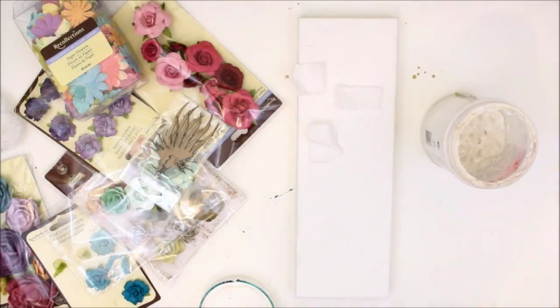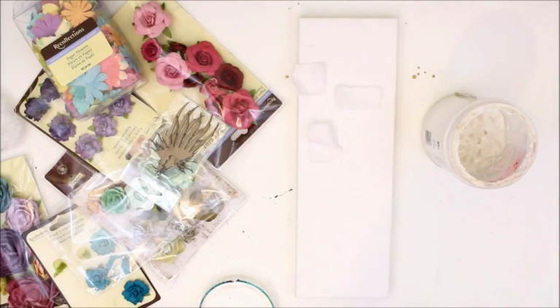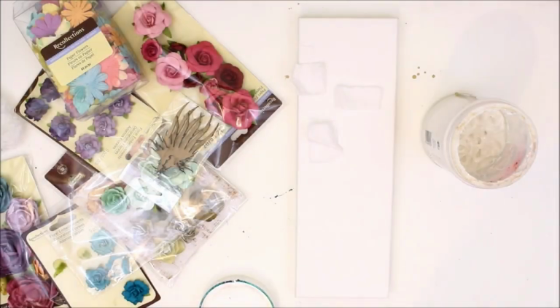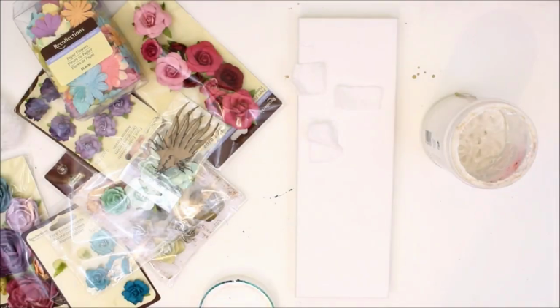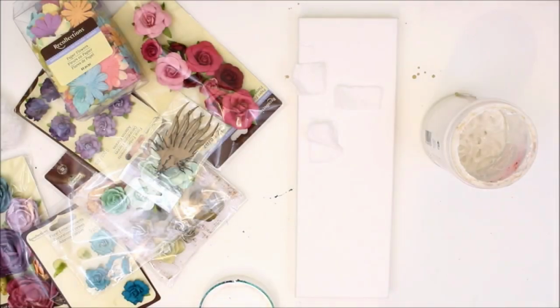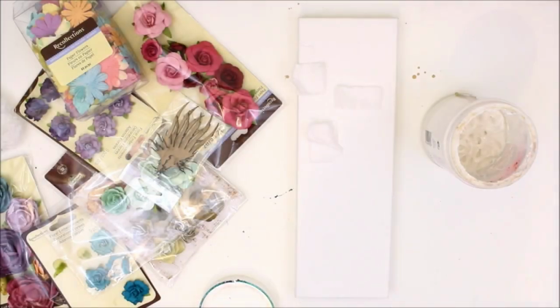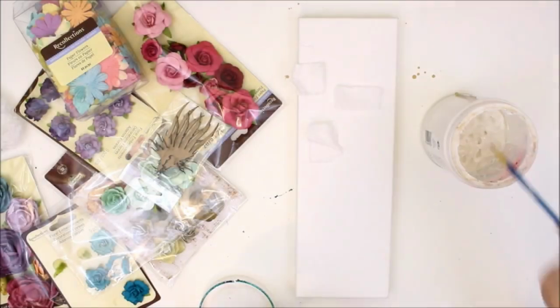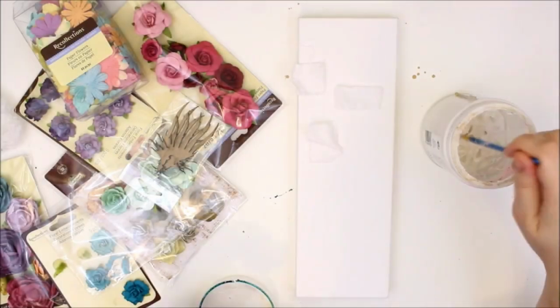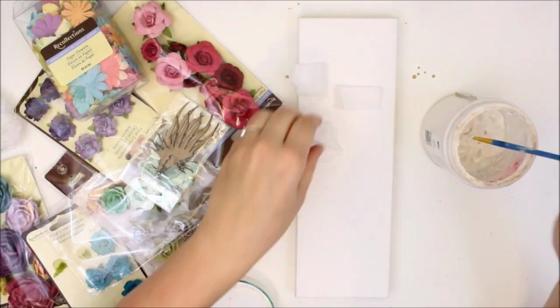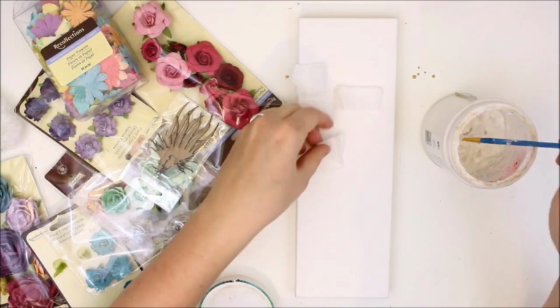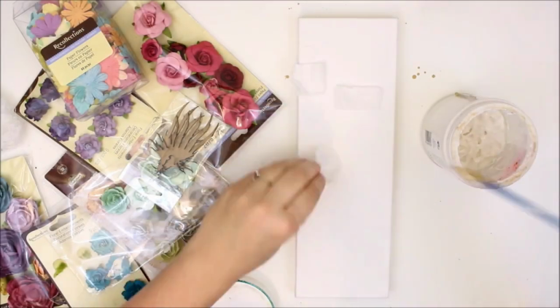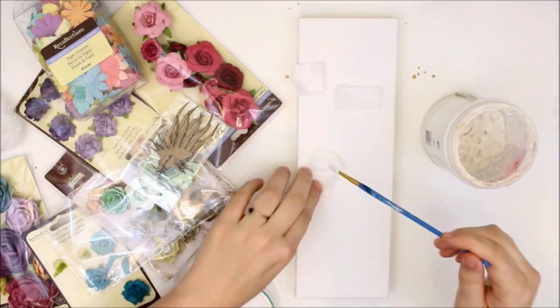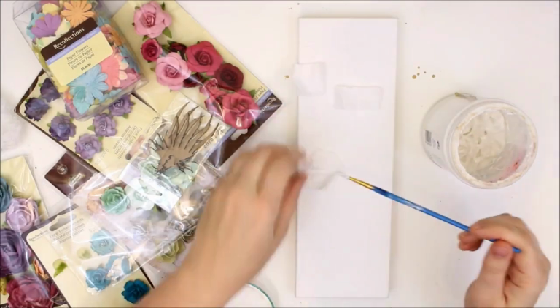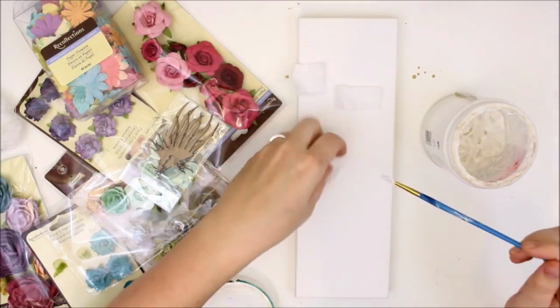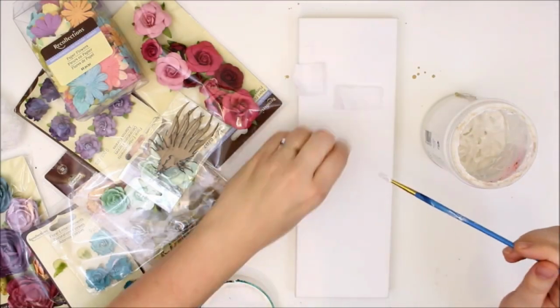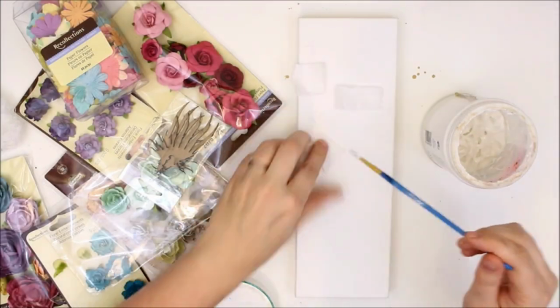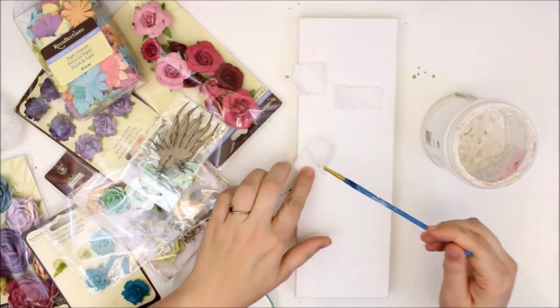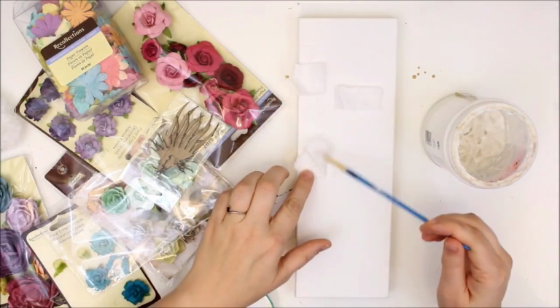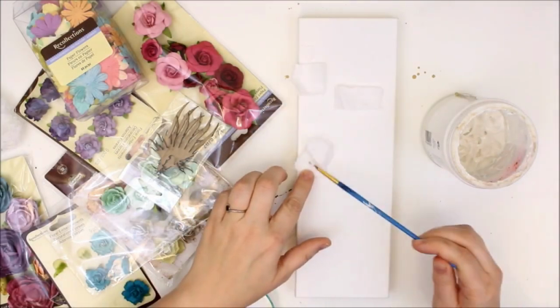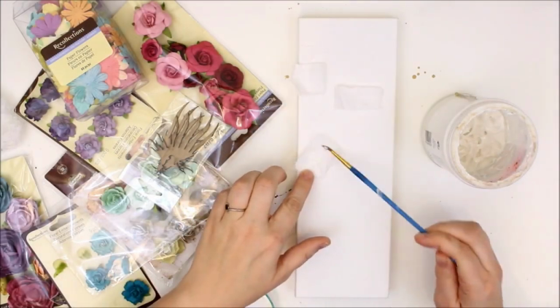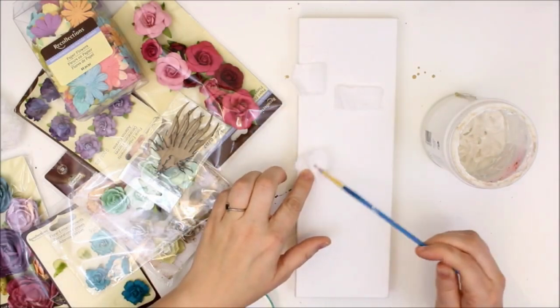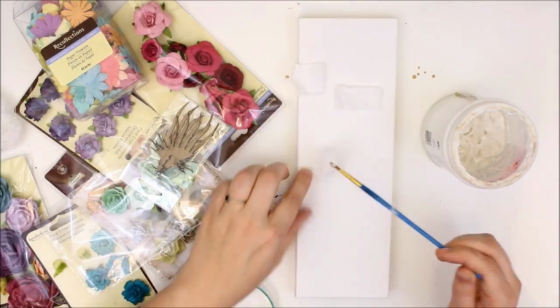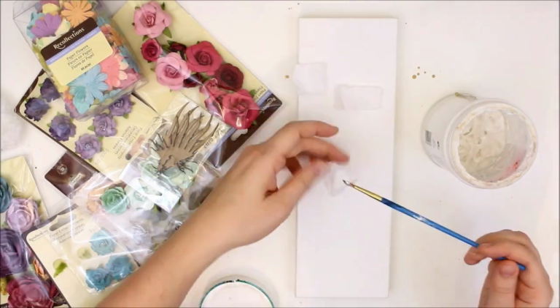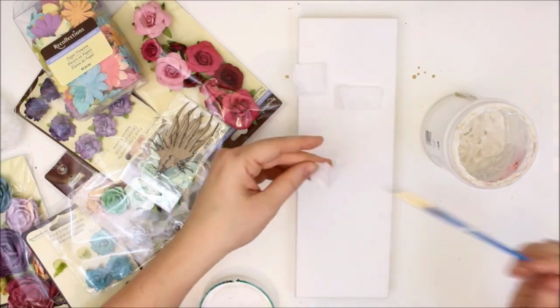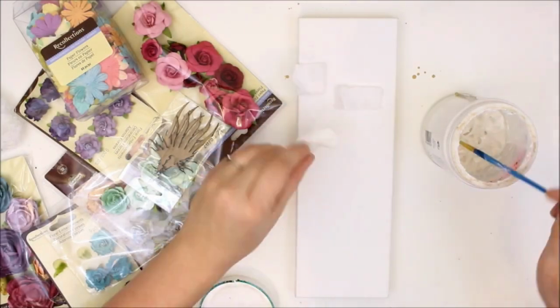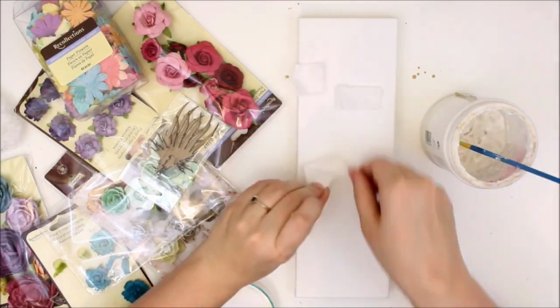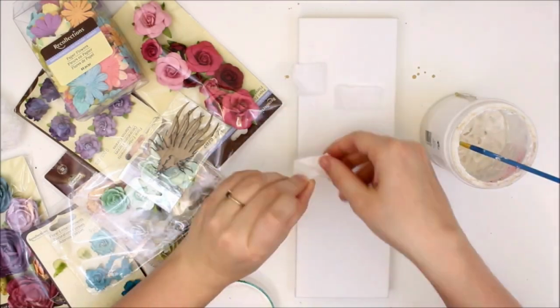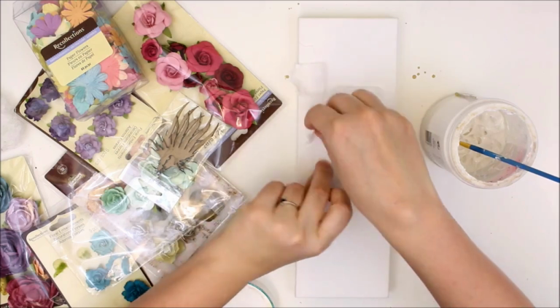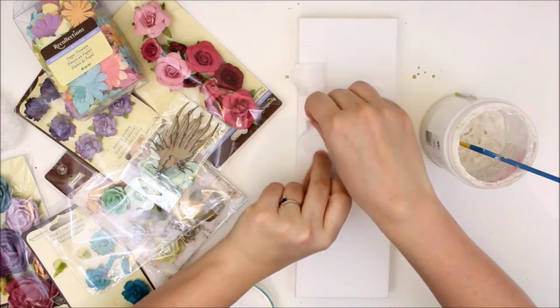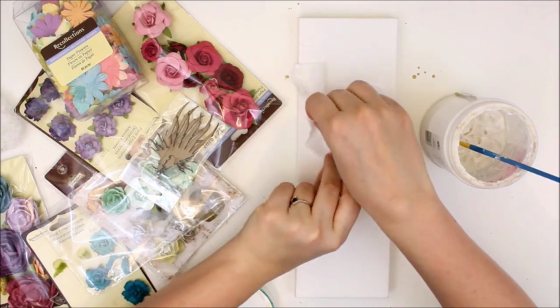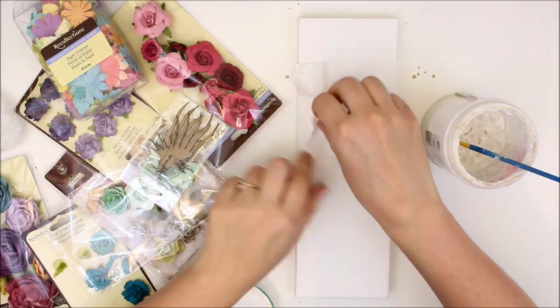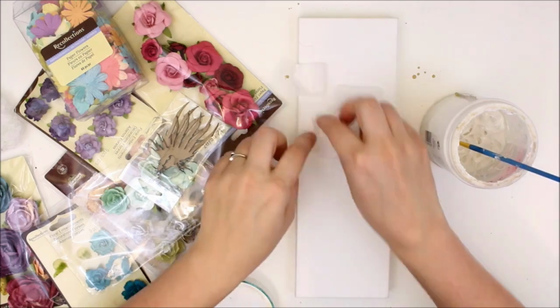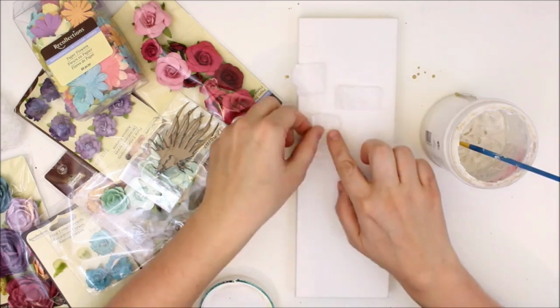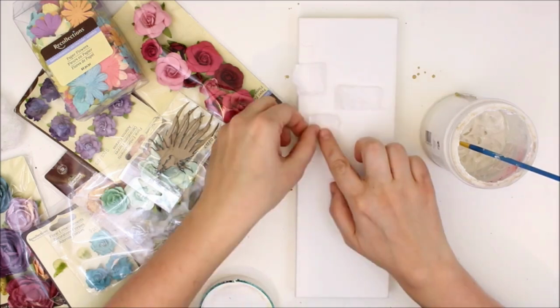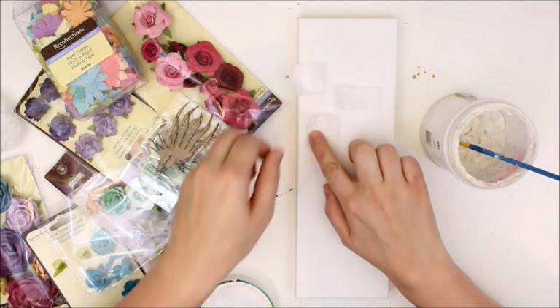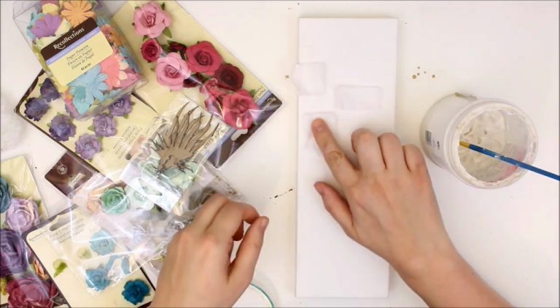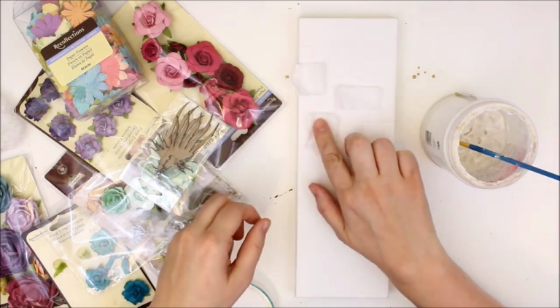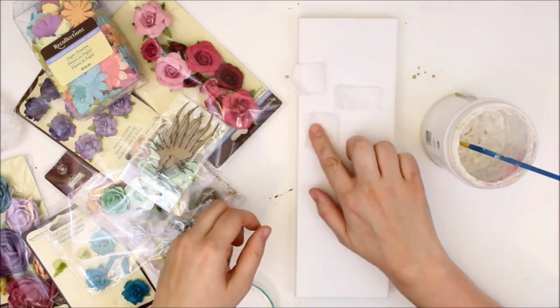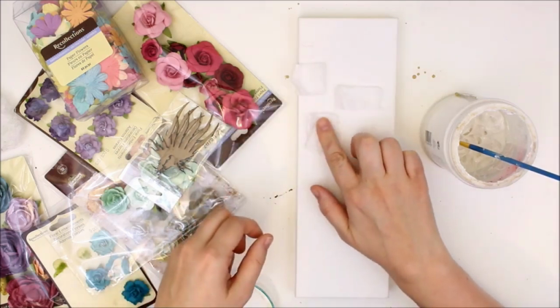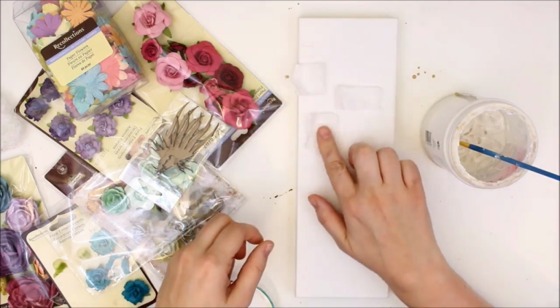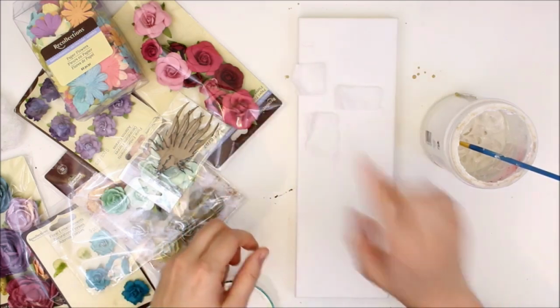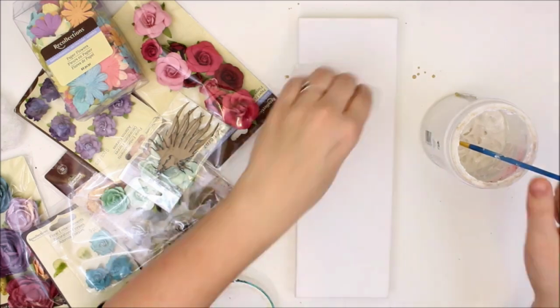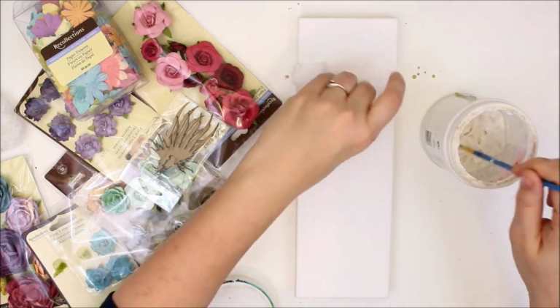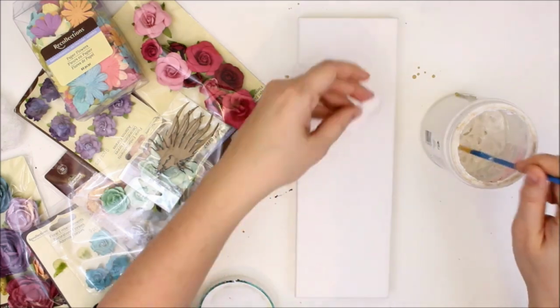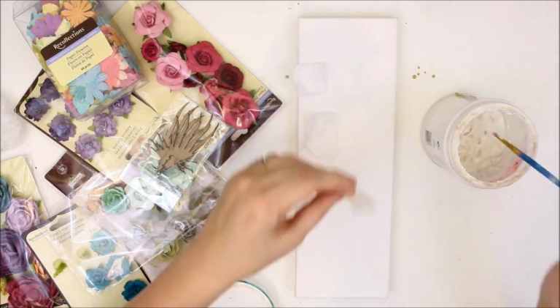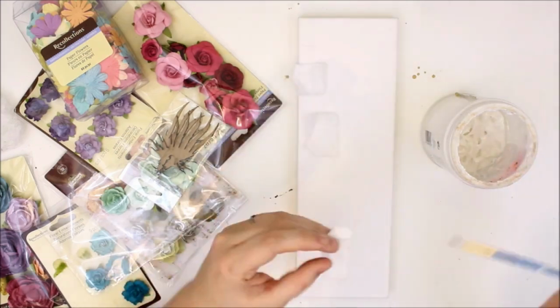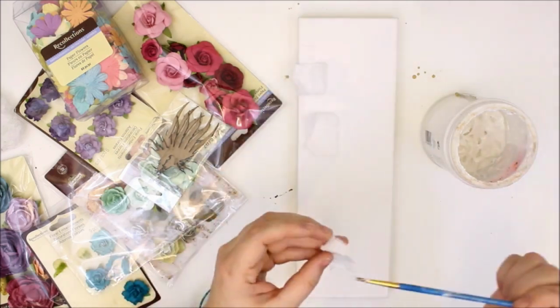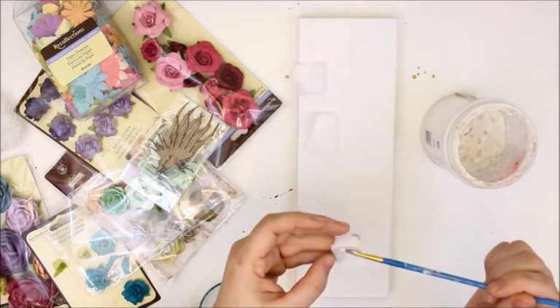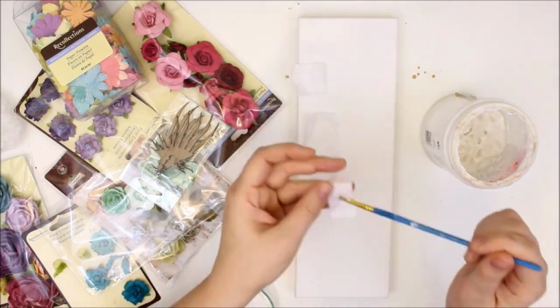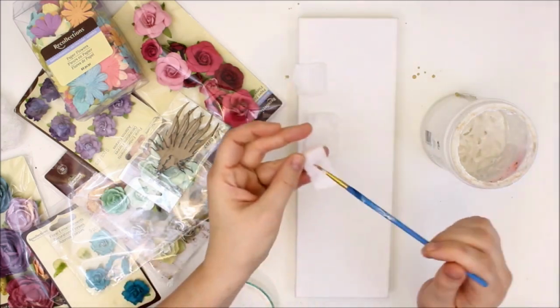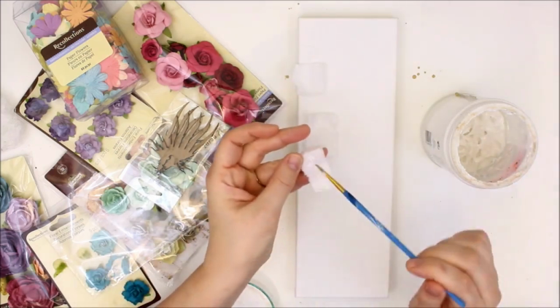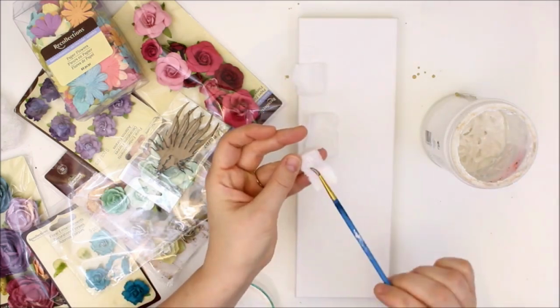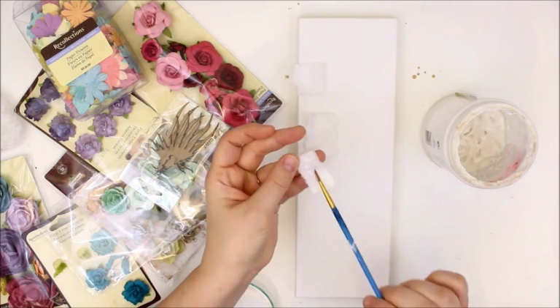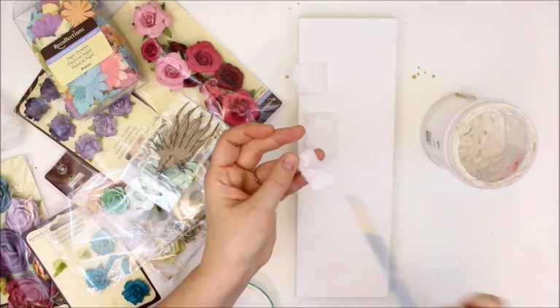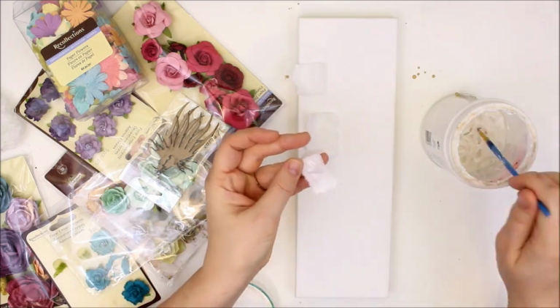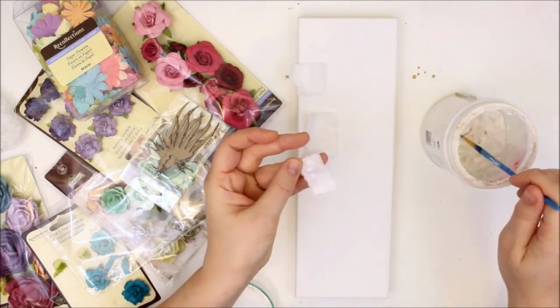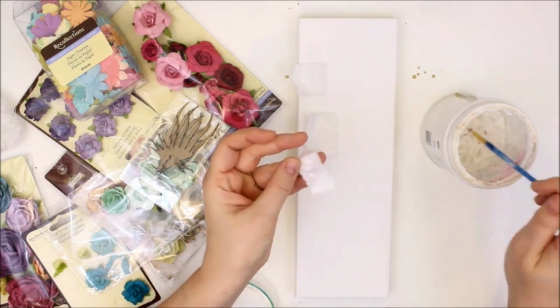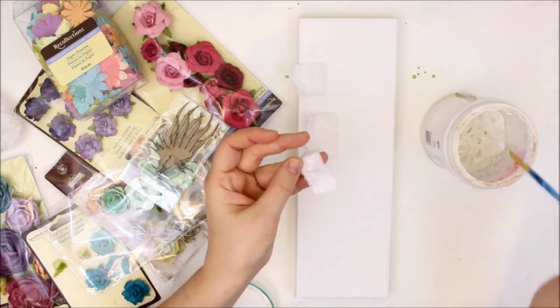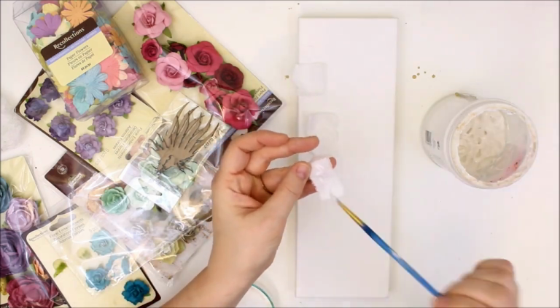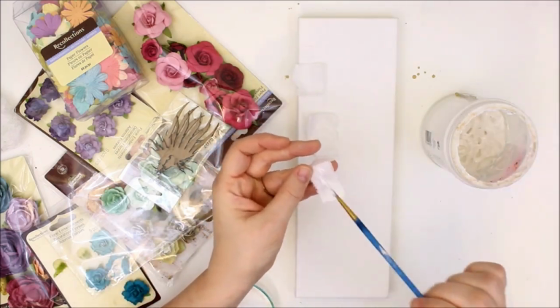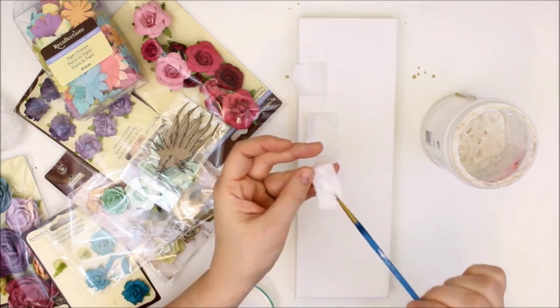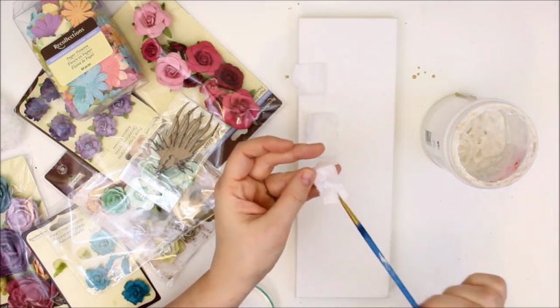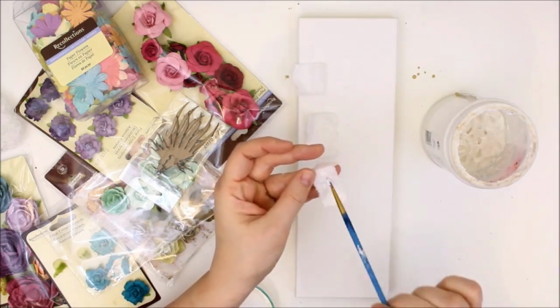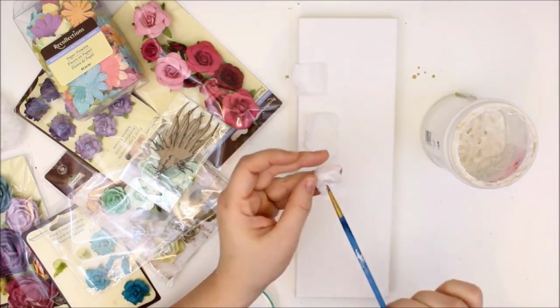We're switching gears a little bit with this video. This is a mixed media canvas that I made as a gift for a dear friend.